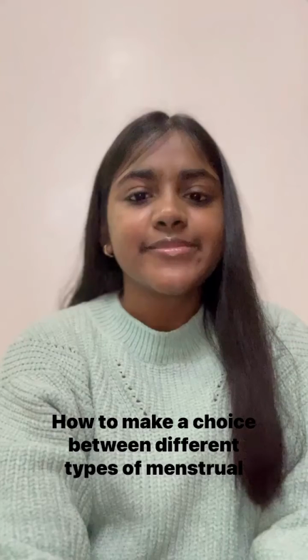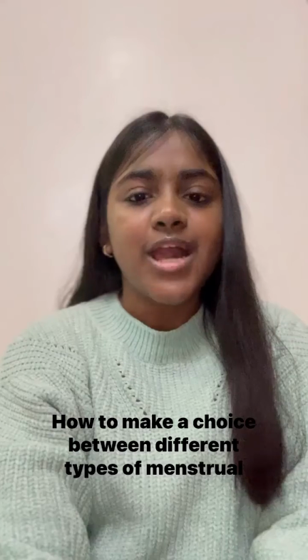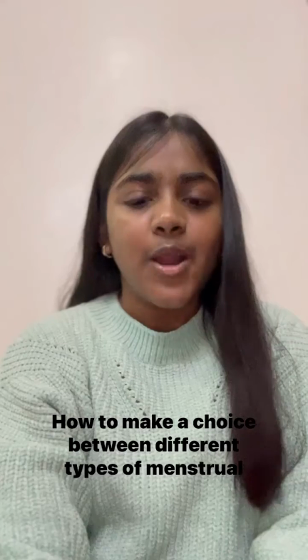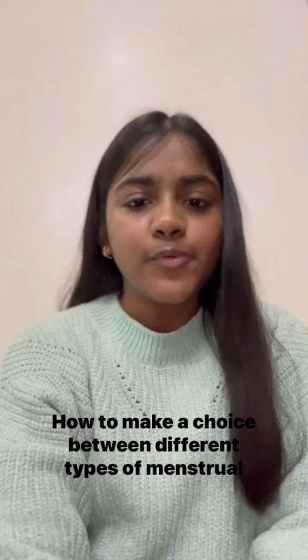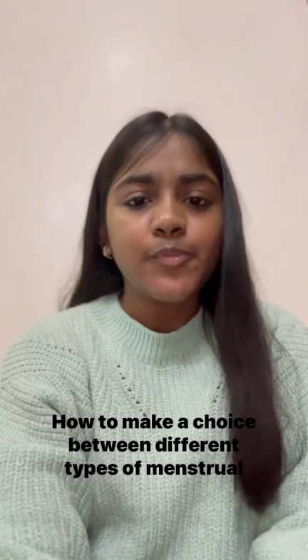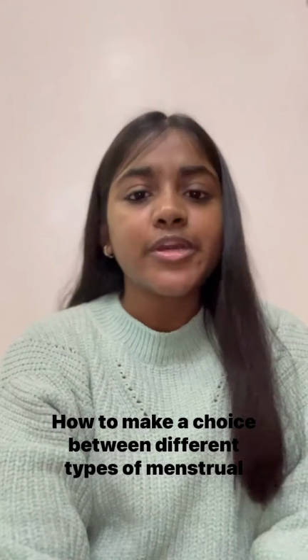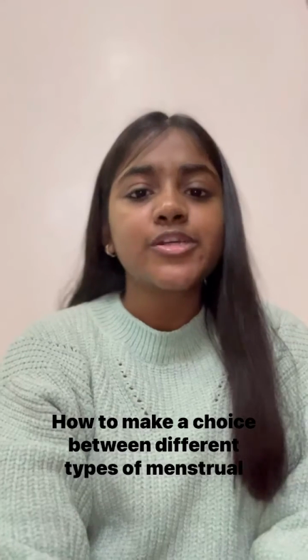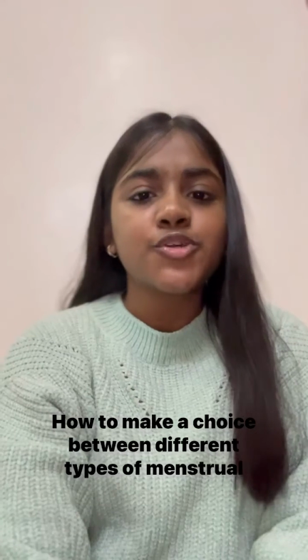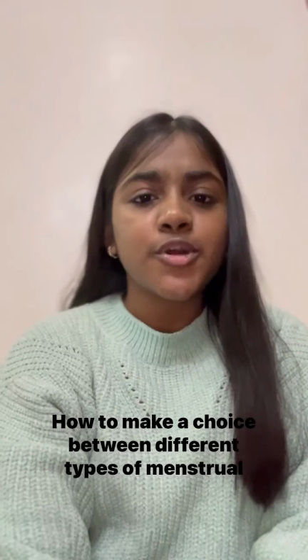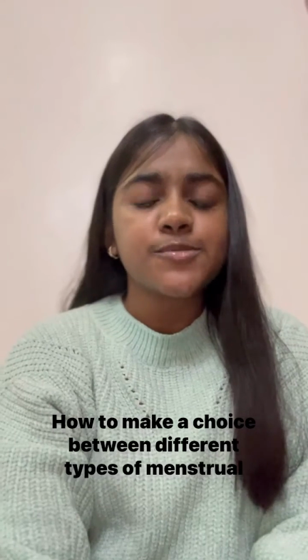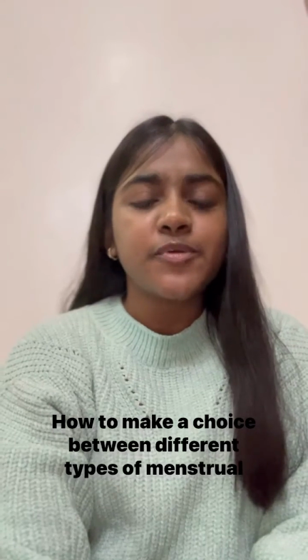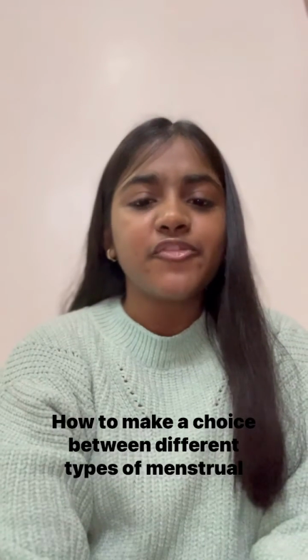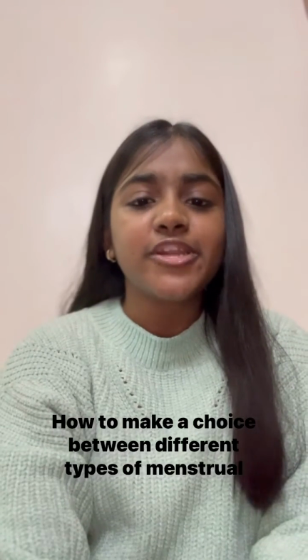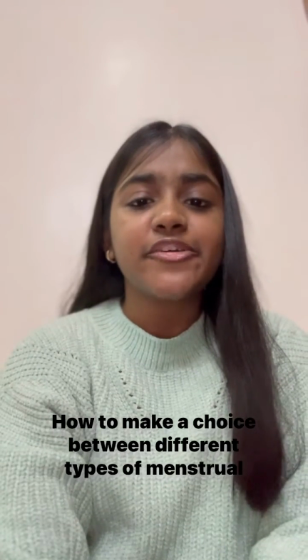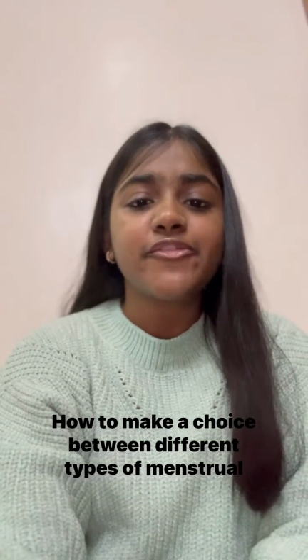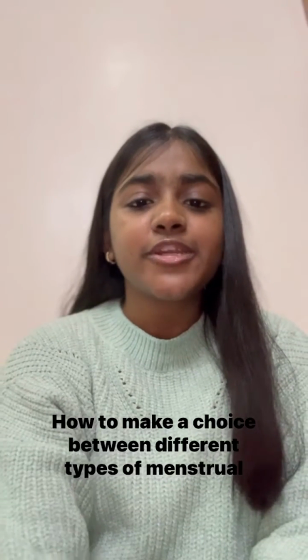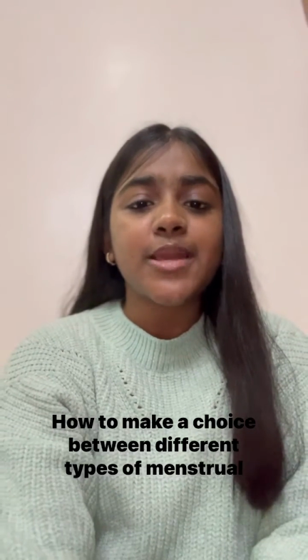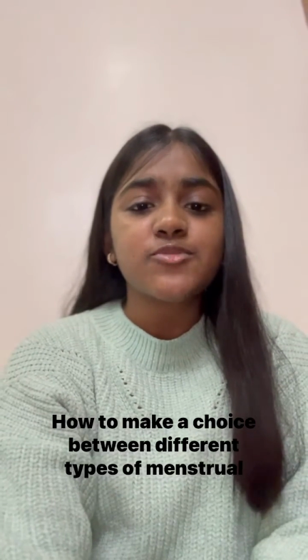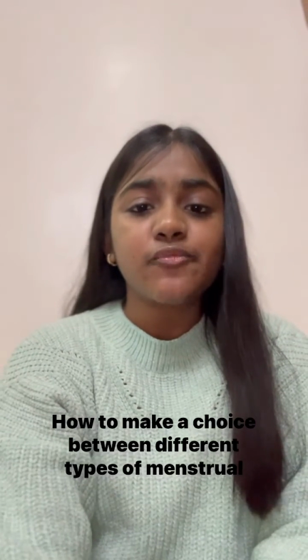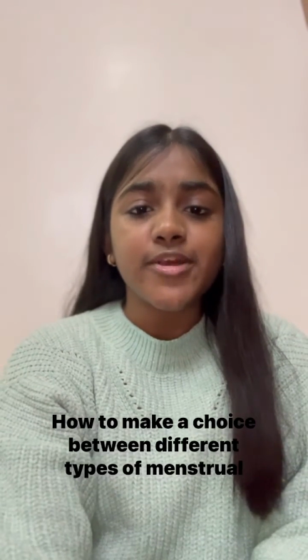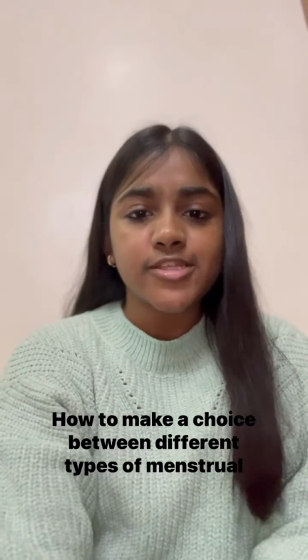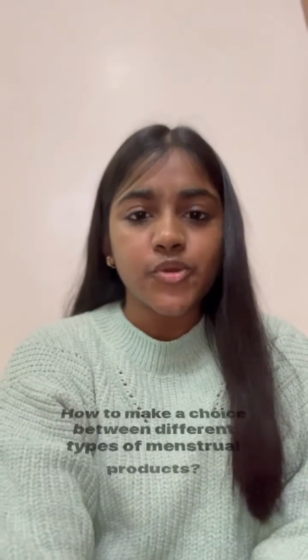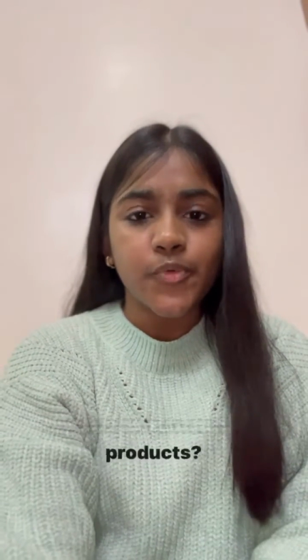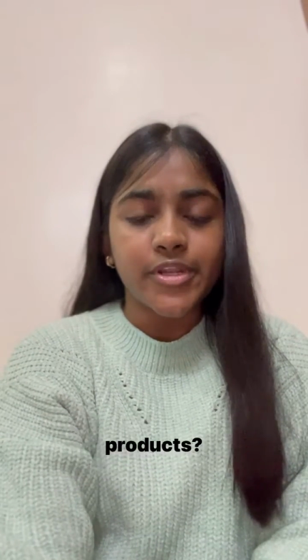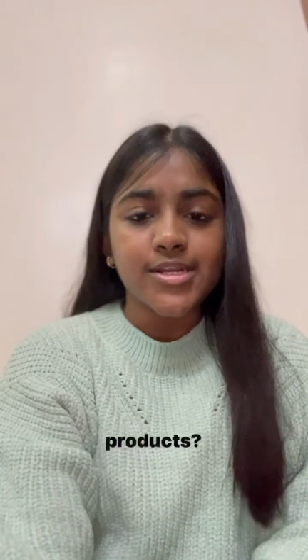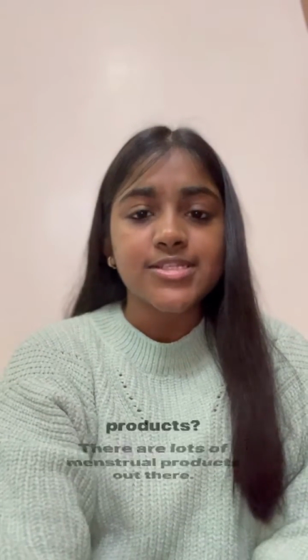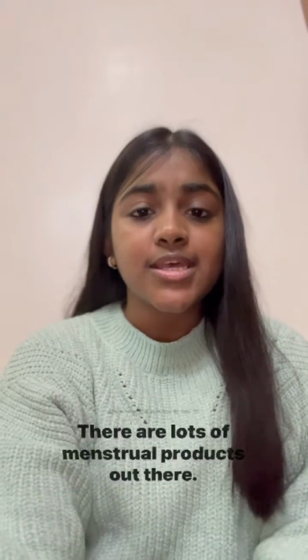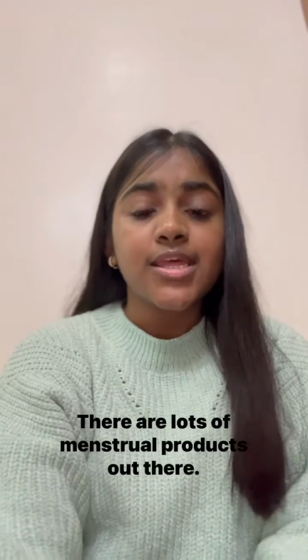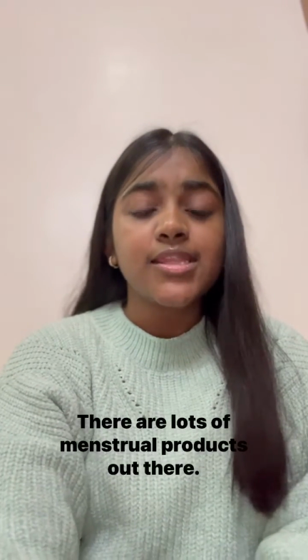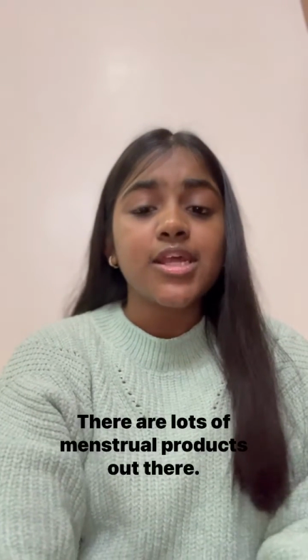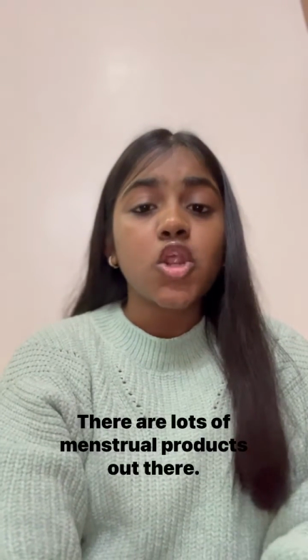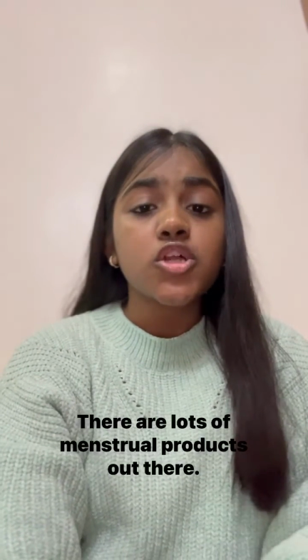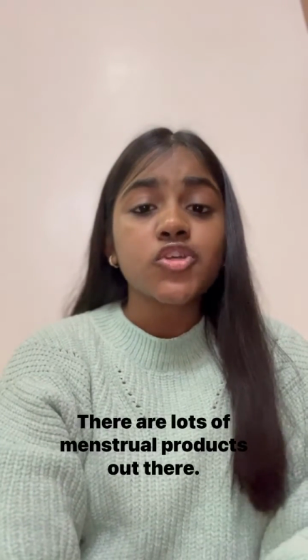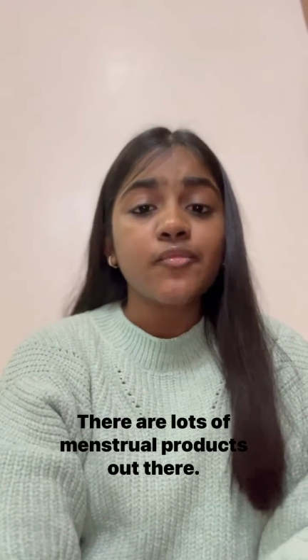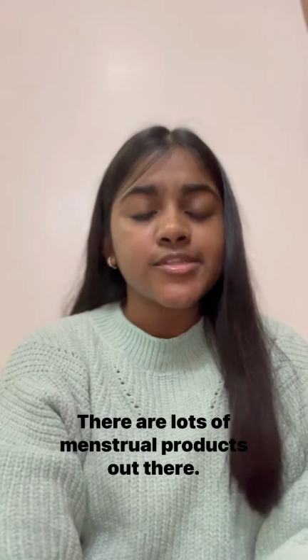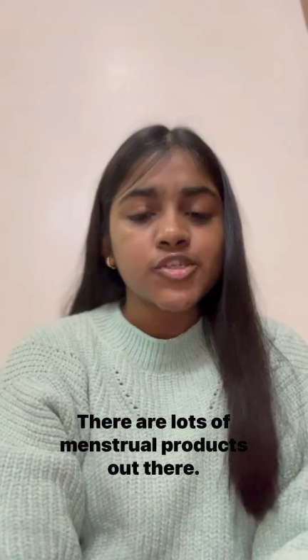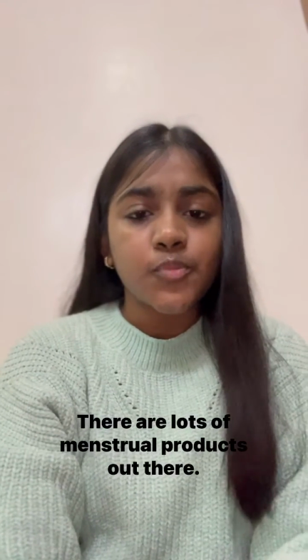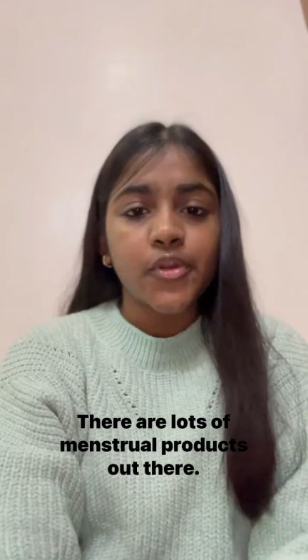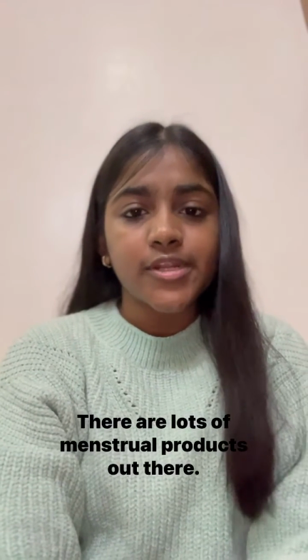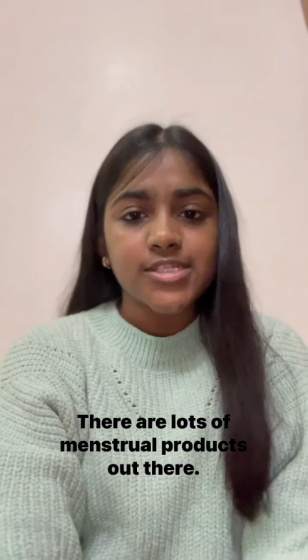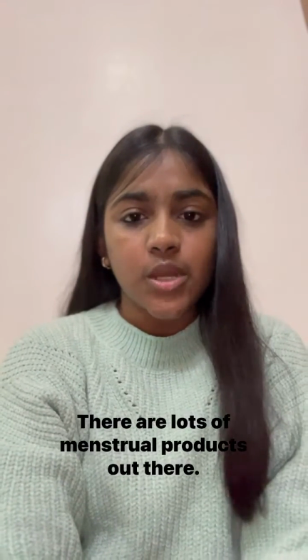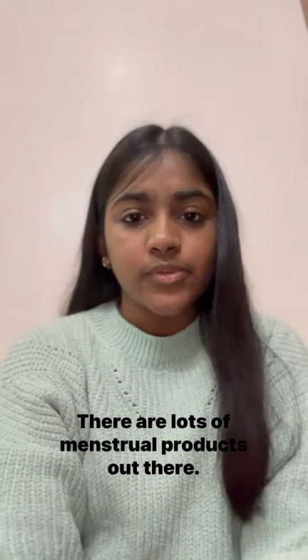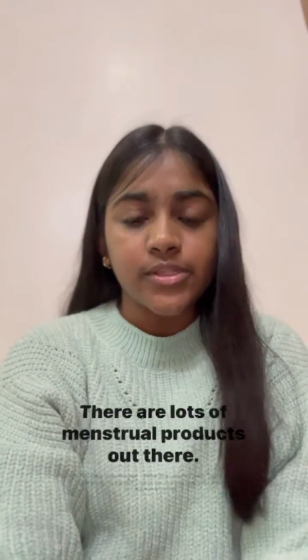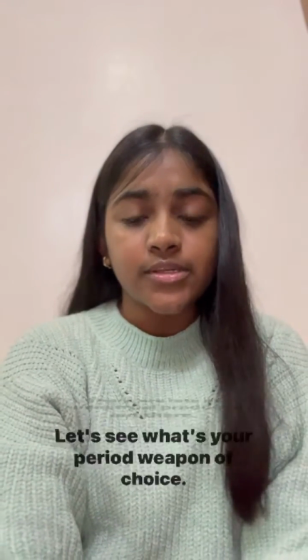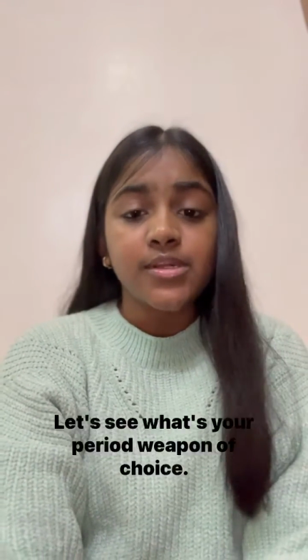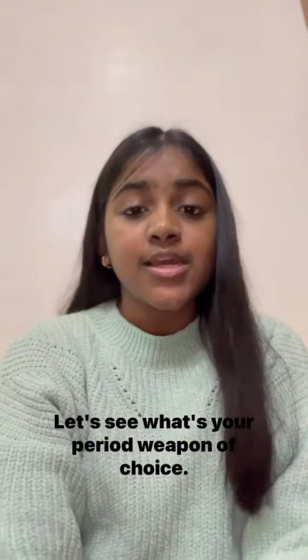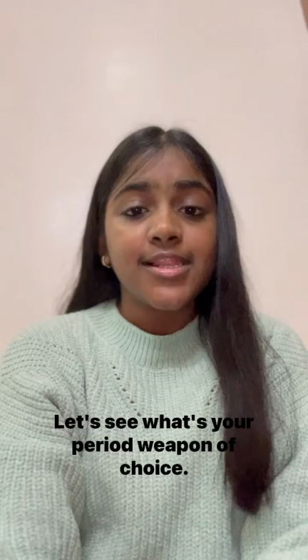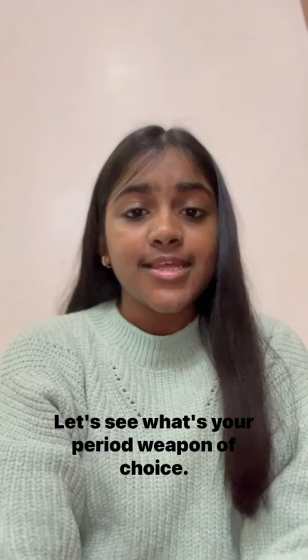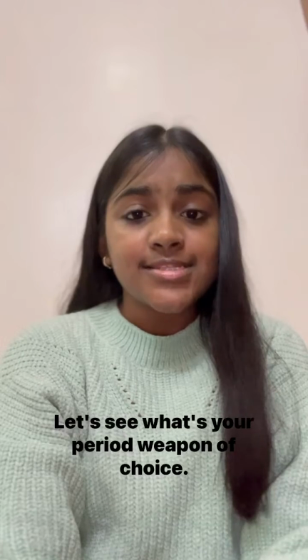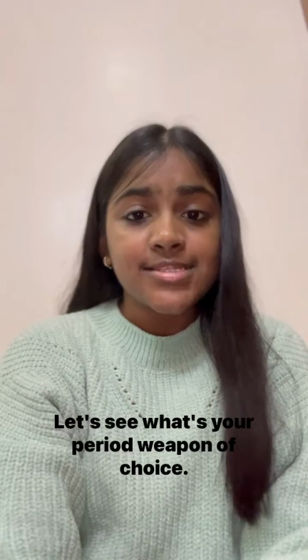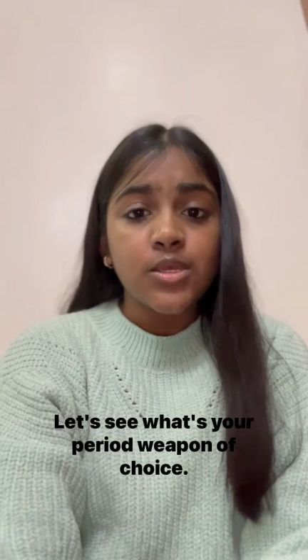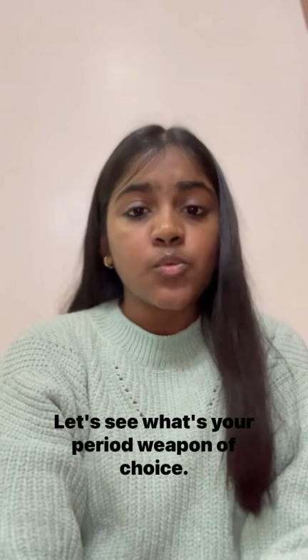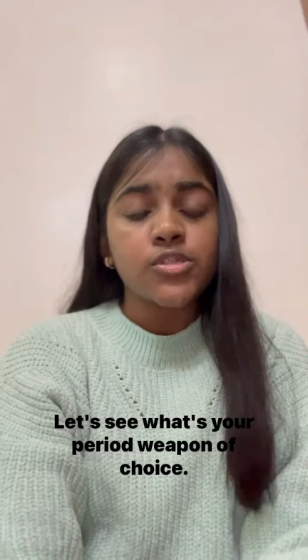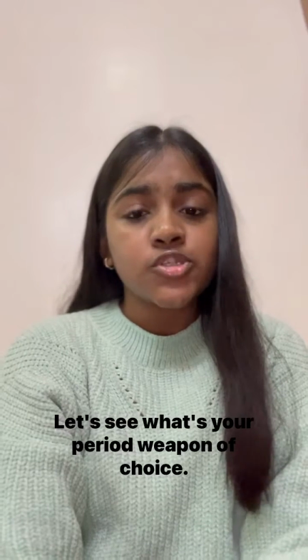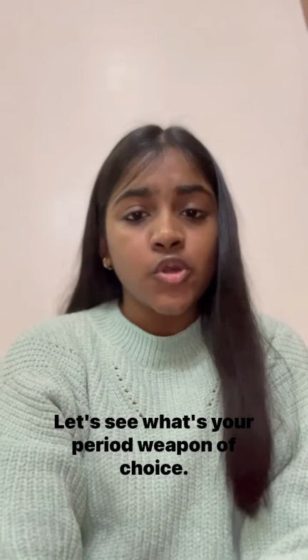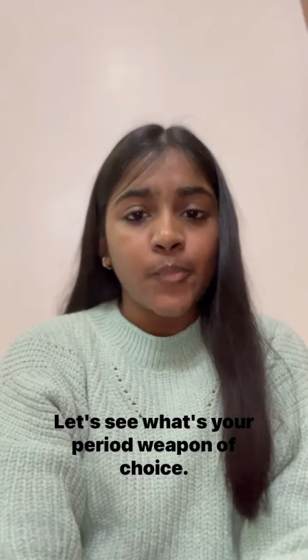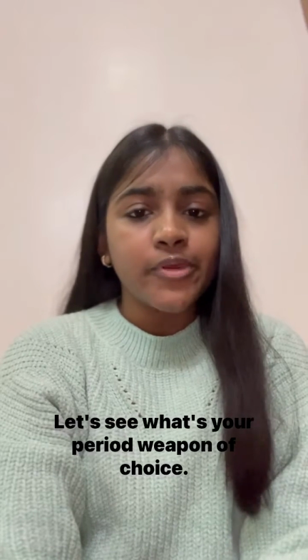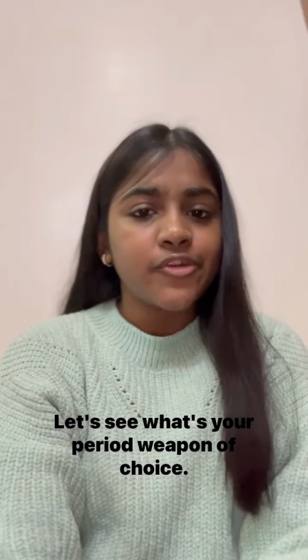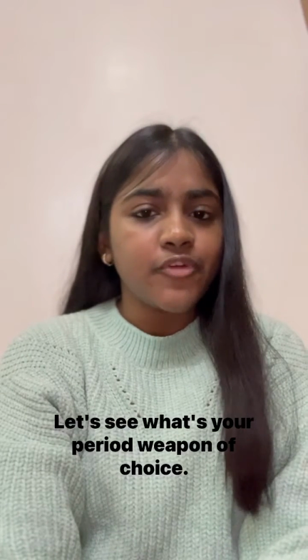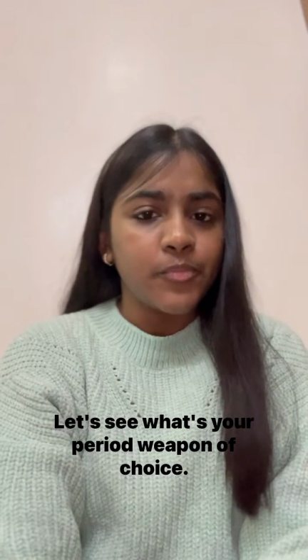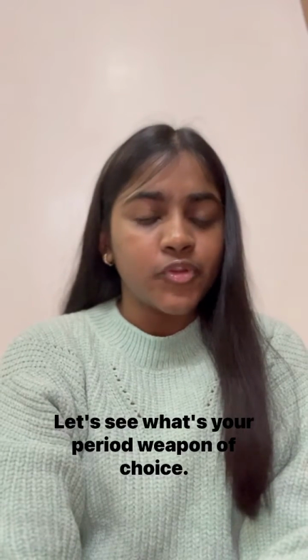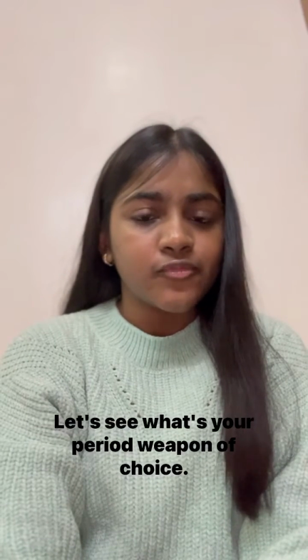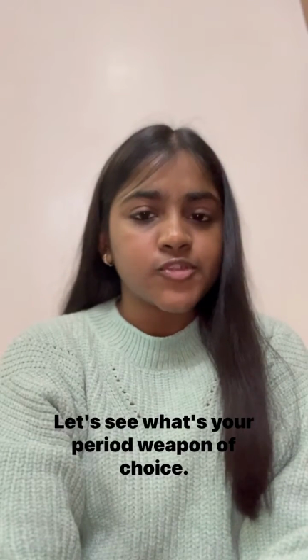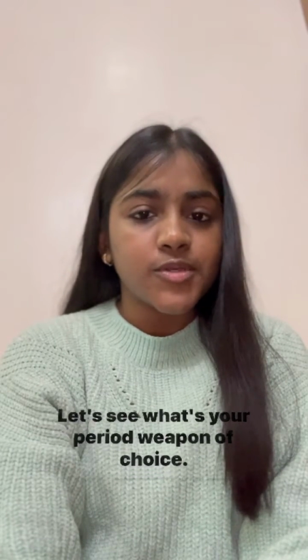How to make a choice between different types of menstrual products? There are lots of menstrual products out there. Let's see what's your period weapon of choice.